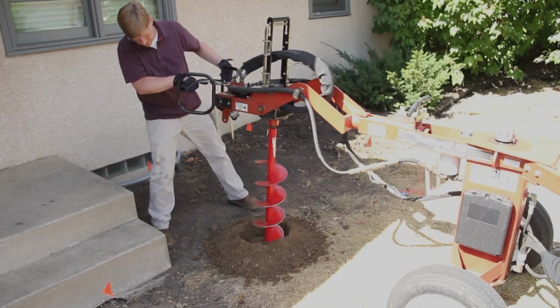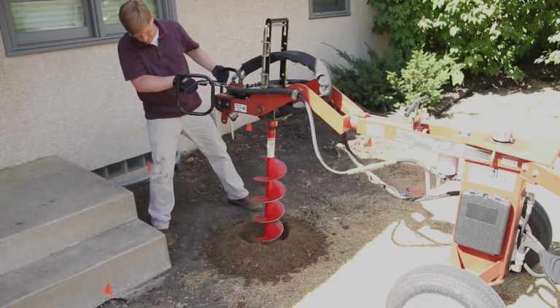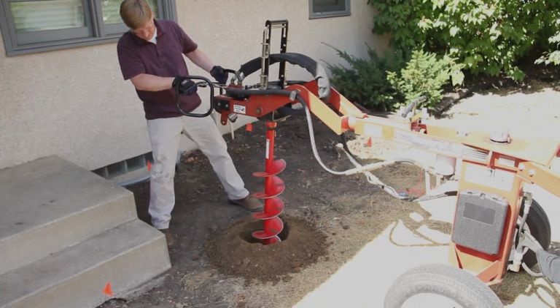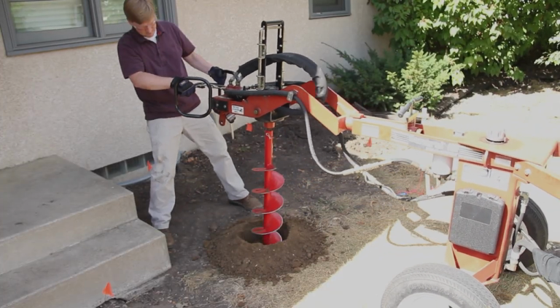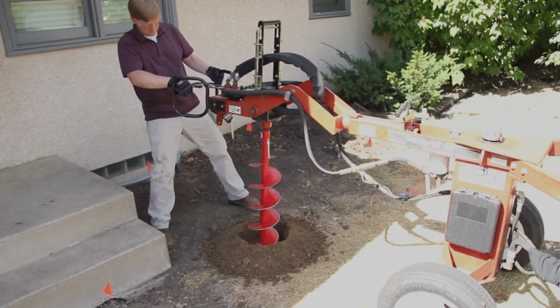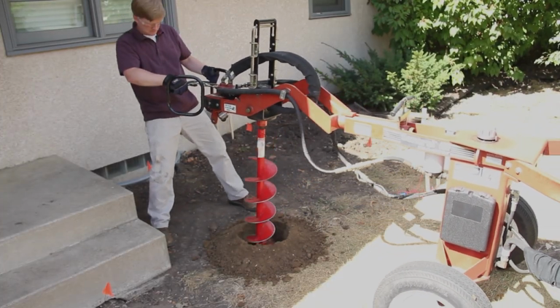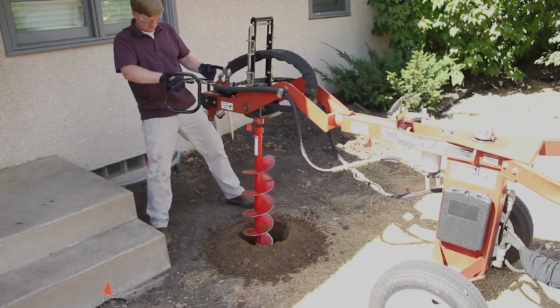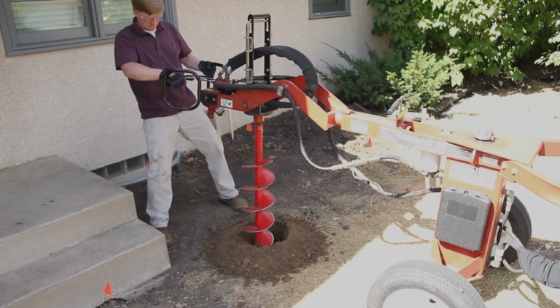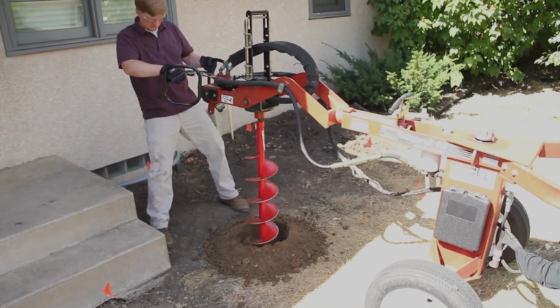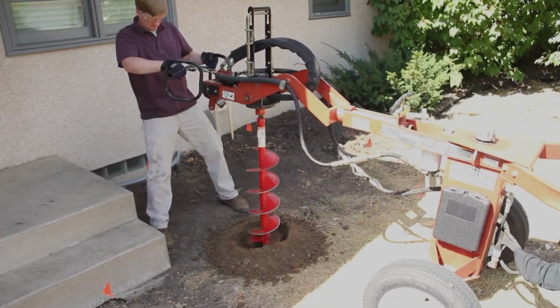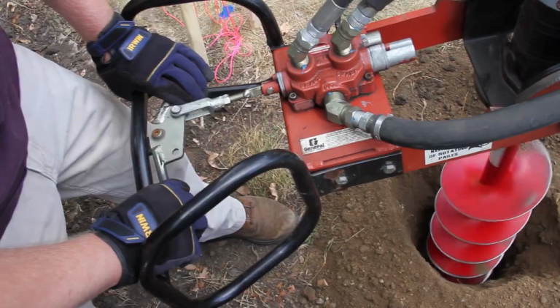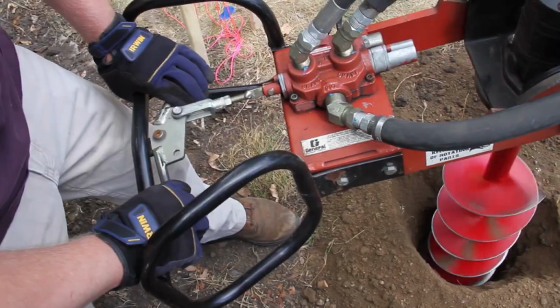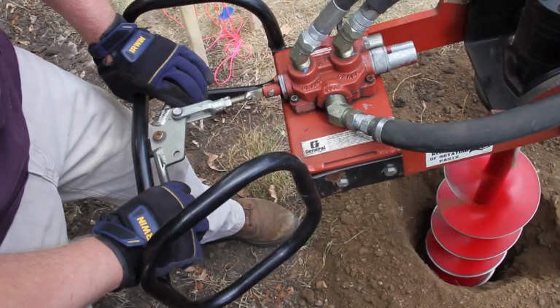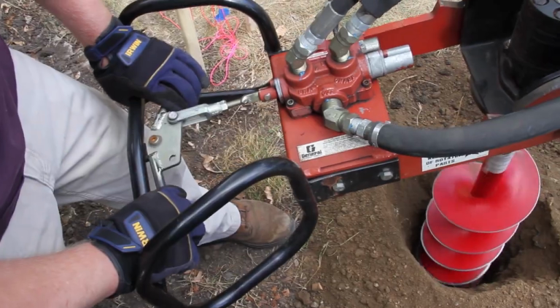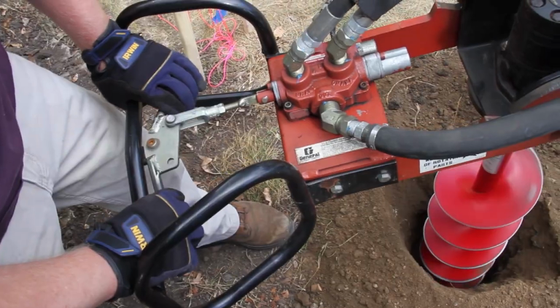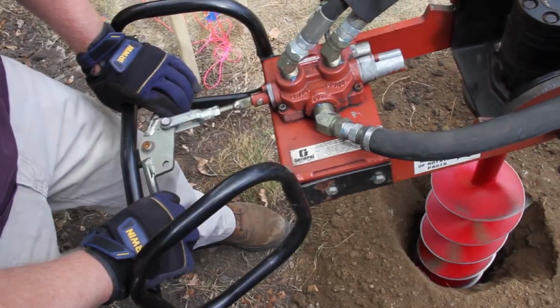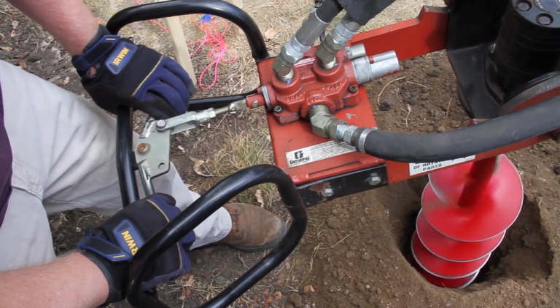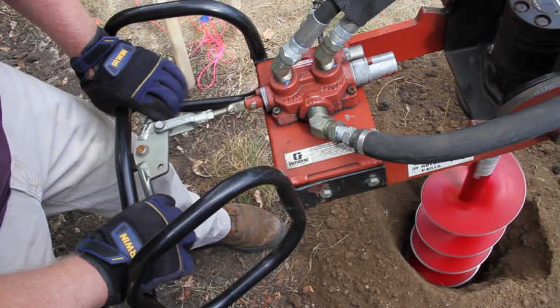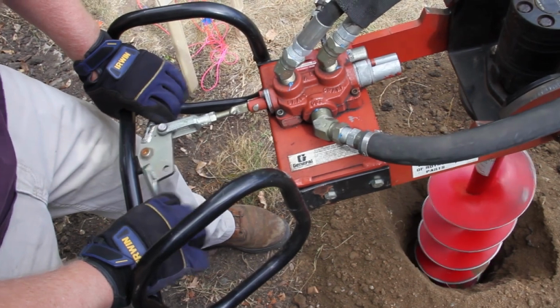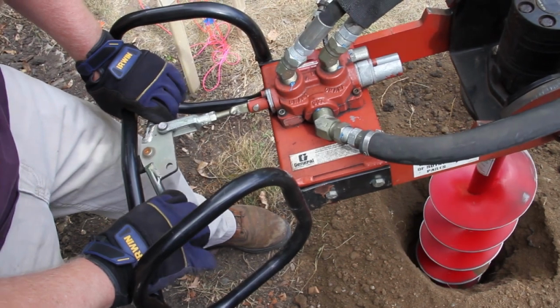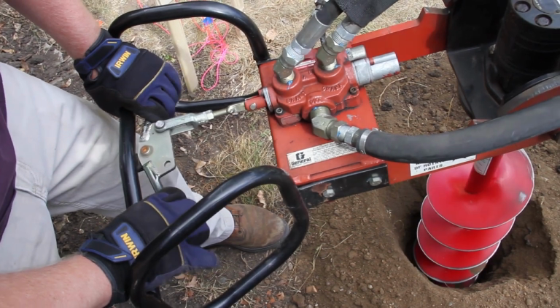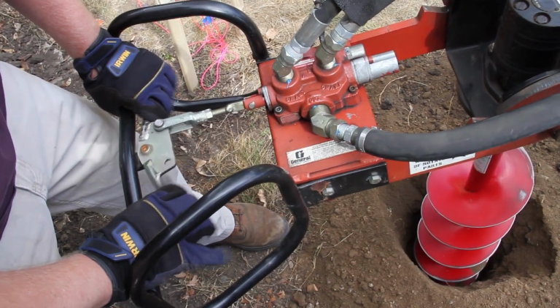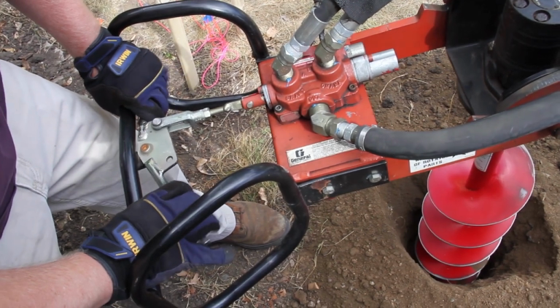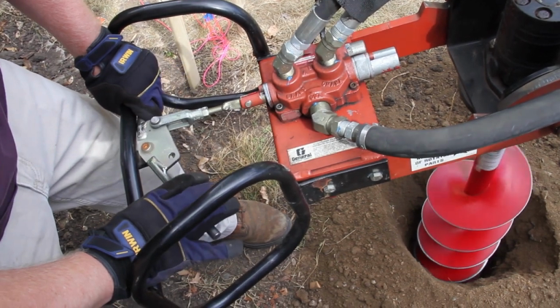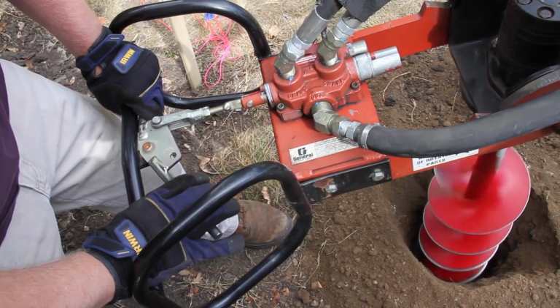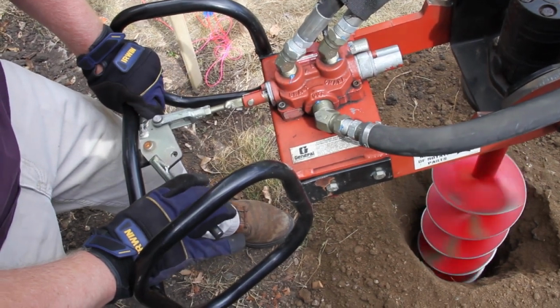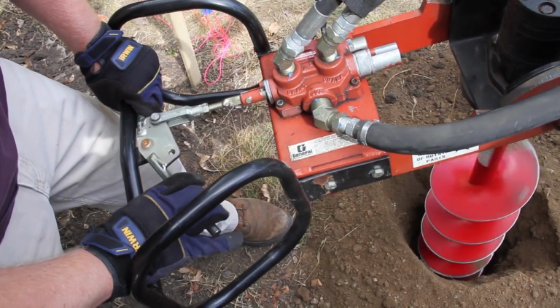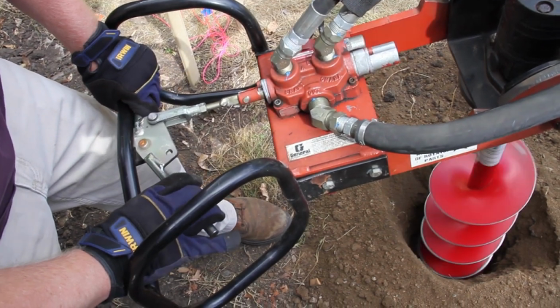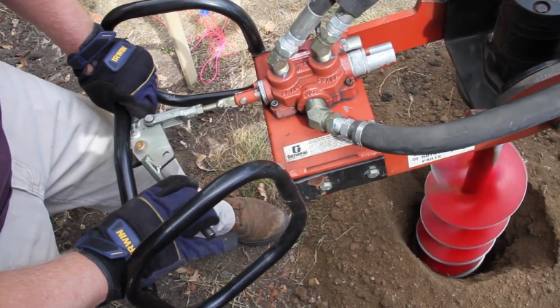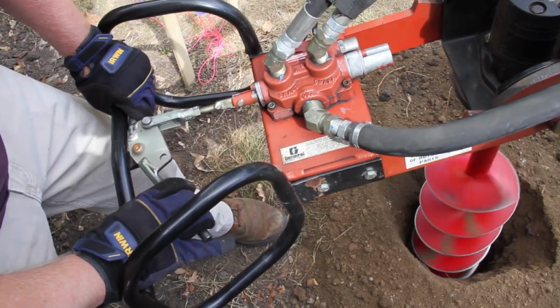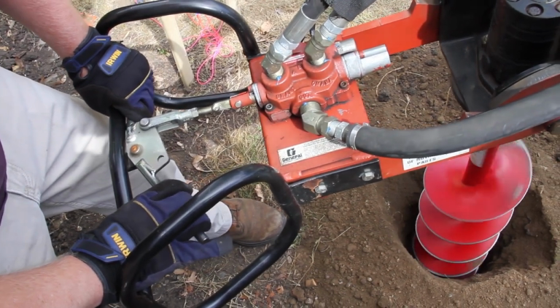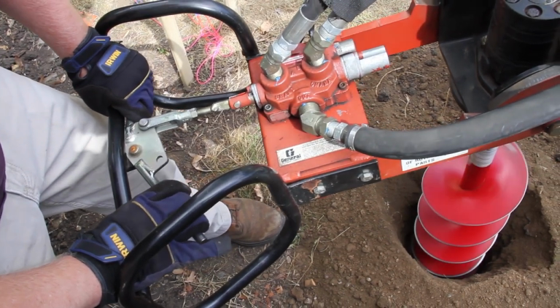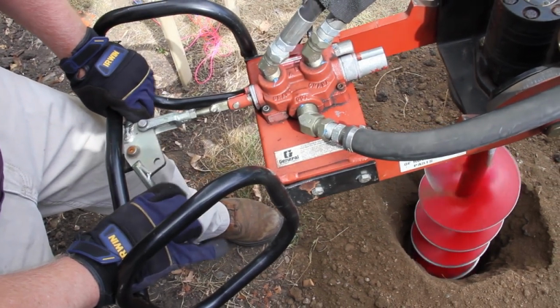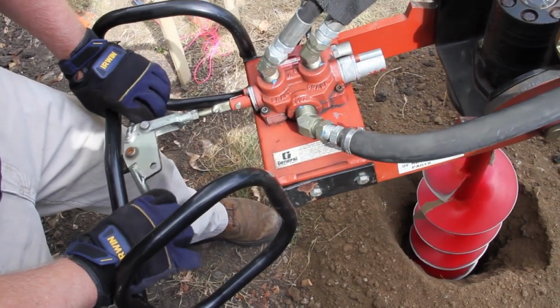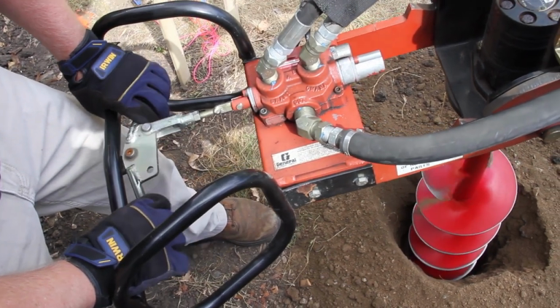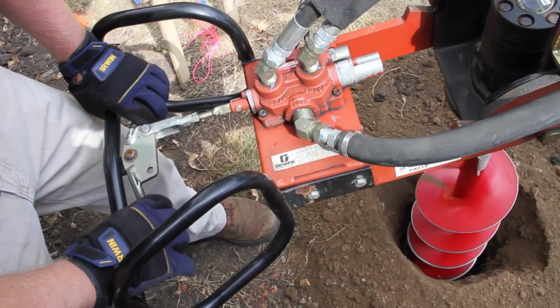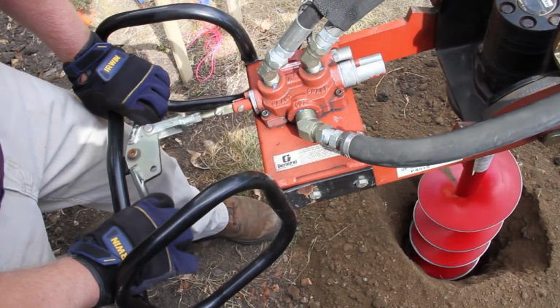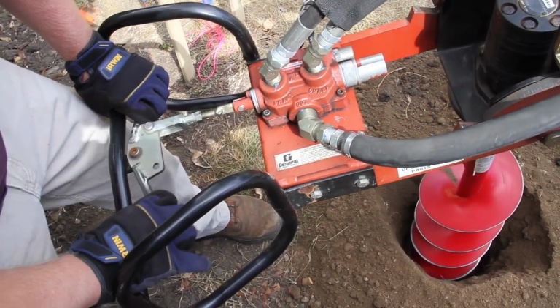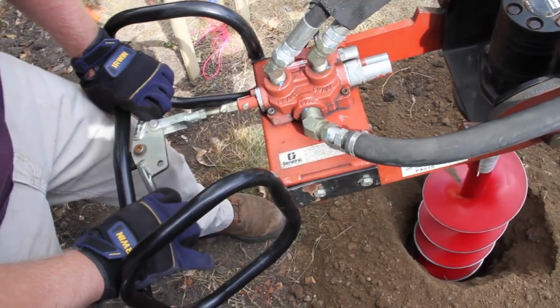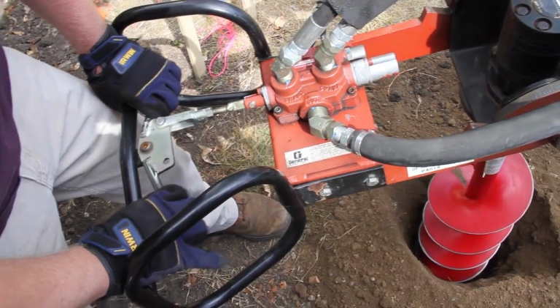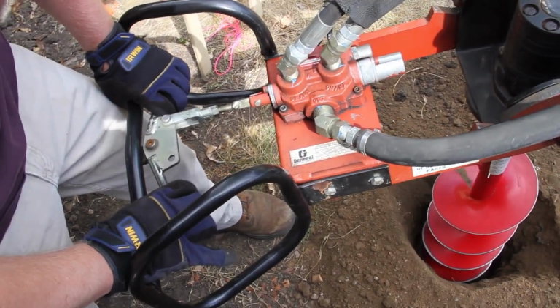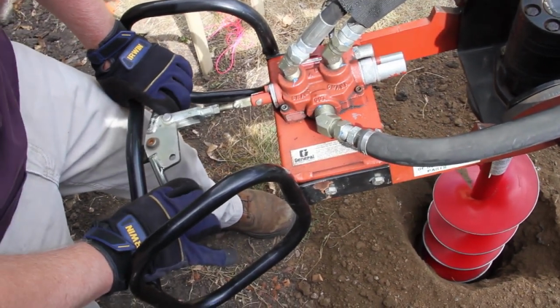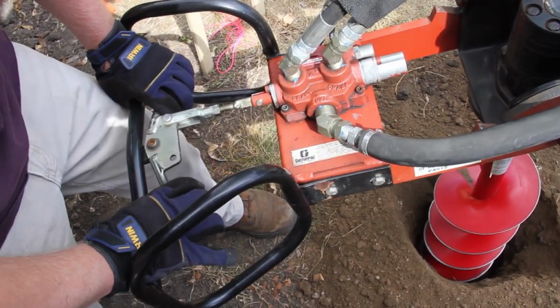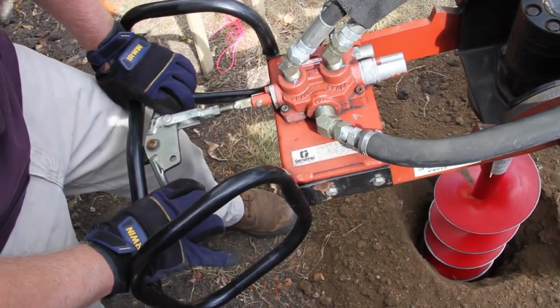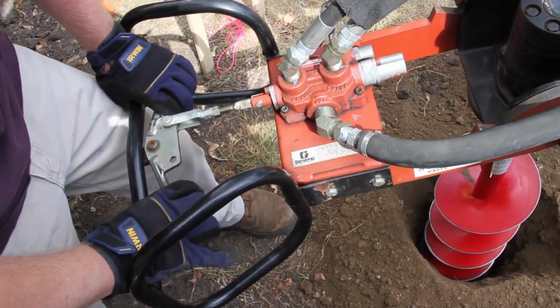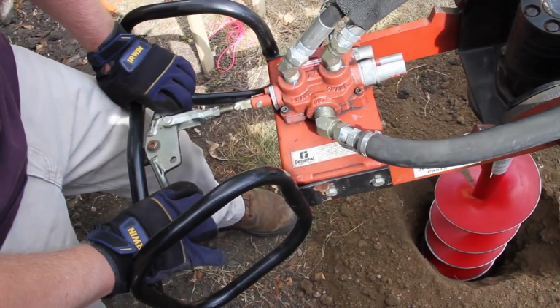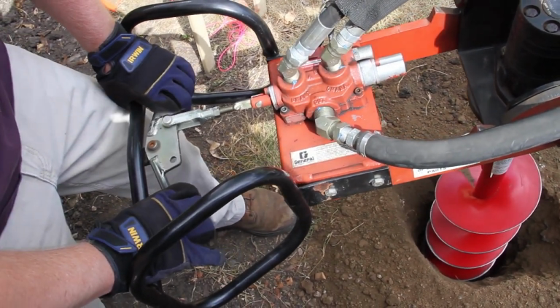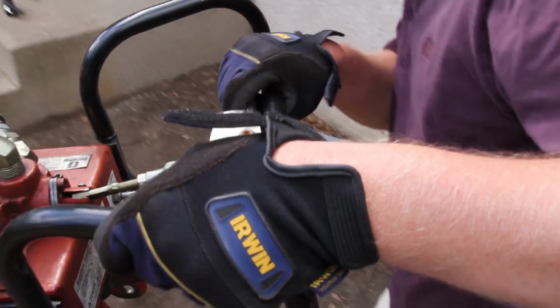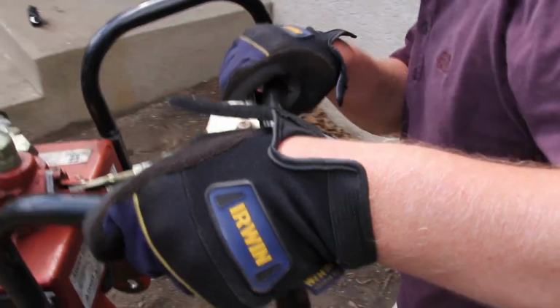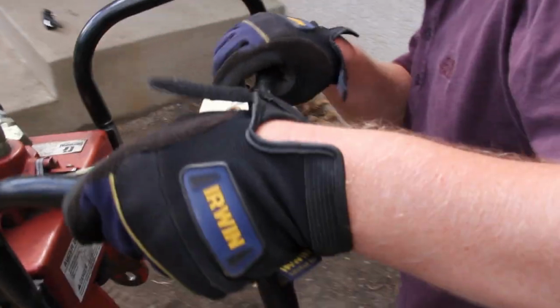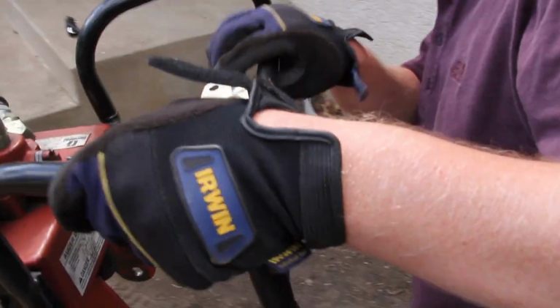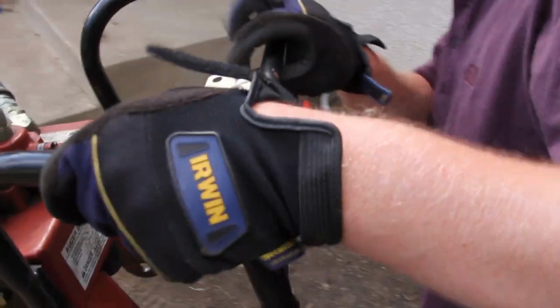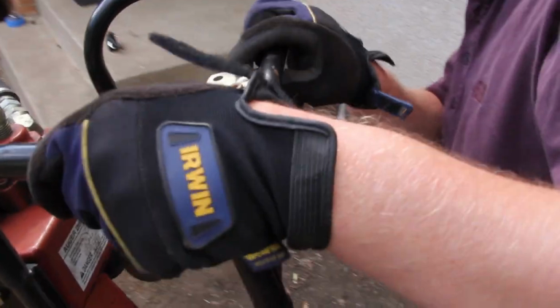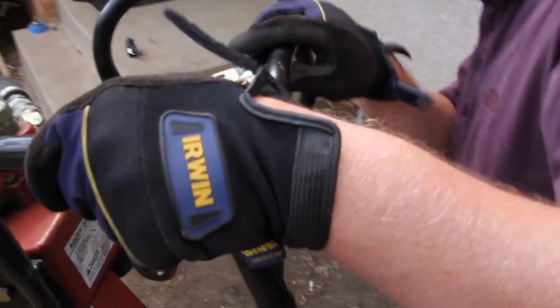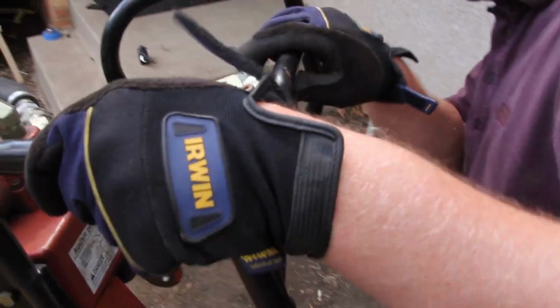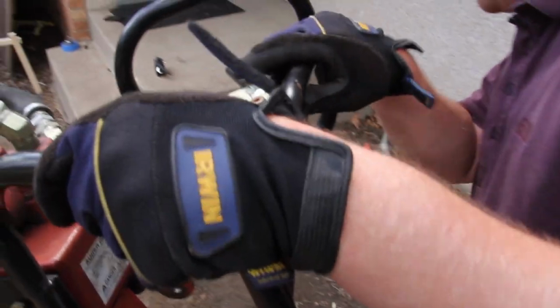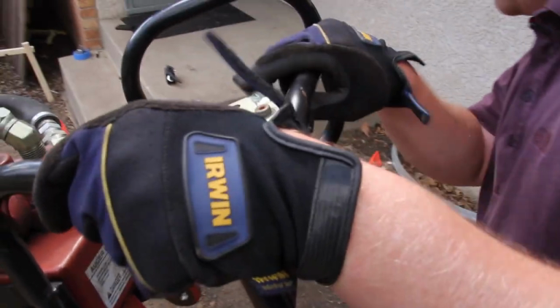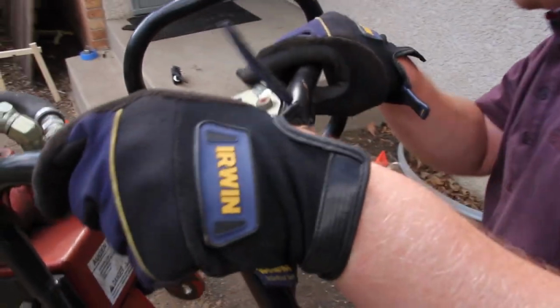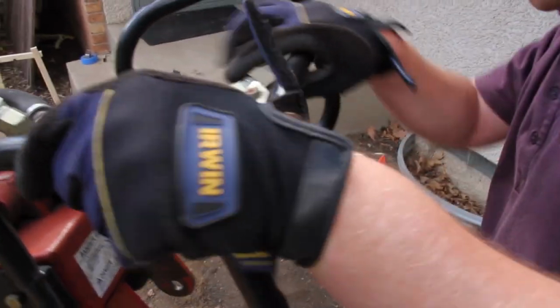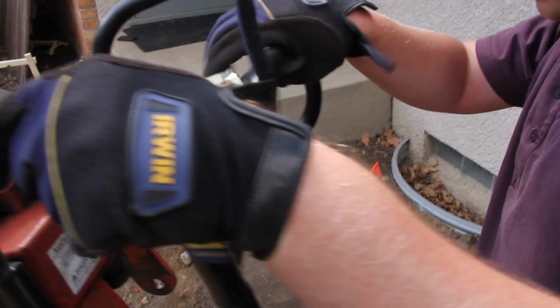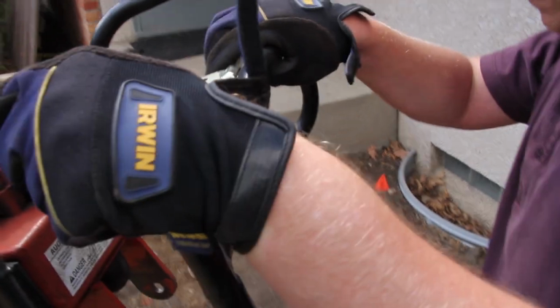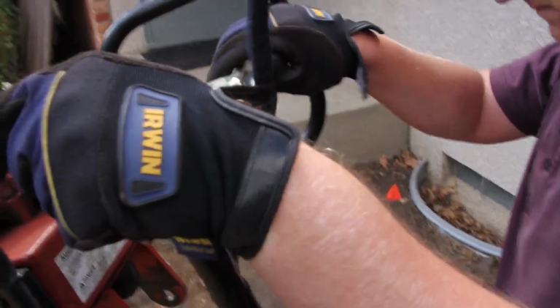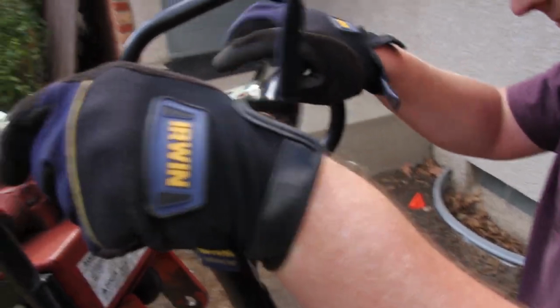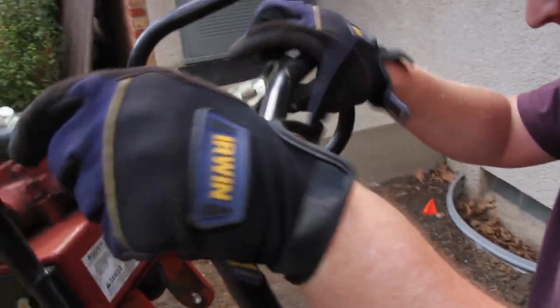The other feature I like about this type of auger is that it has a reverse drive. So if the auger bogs down or binds on anything, I can back it out.